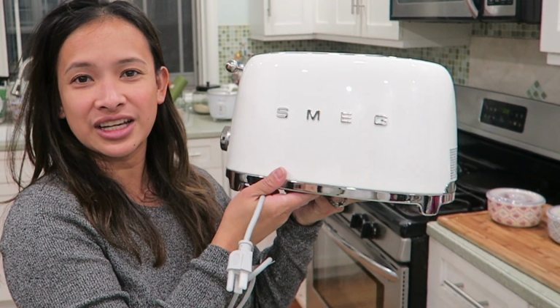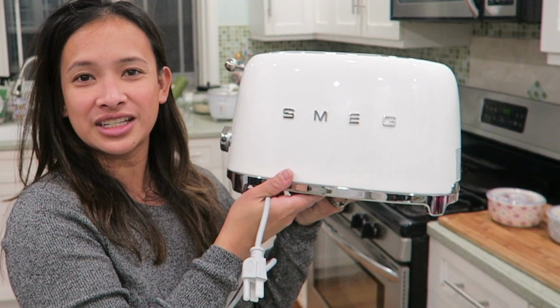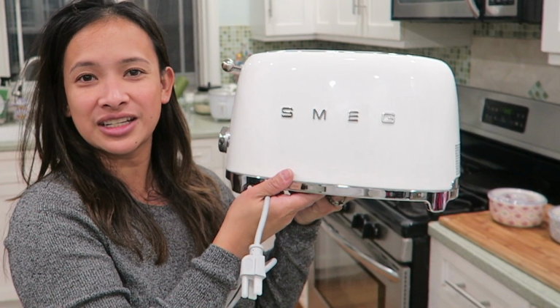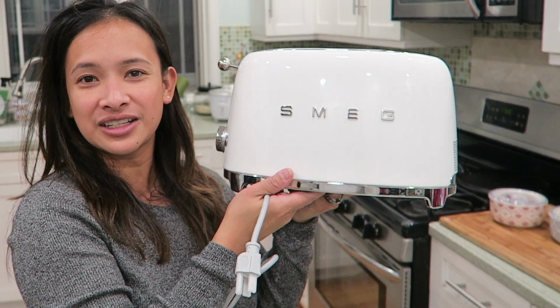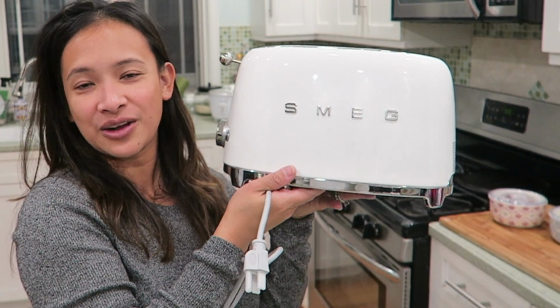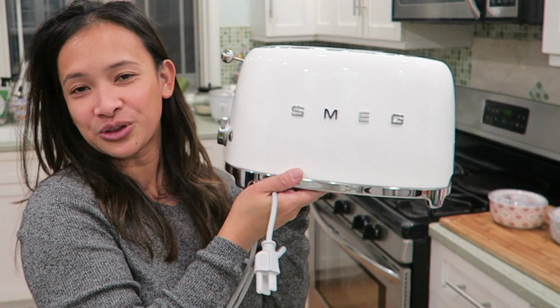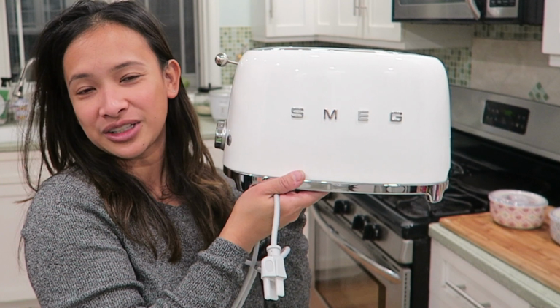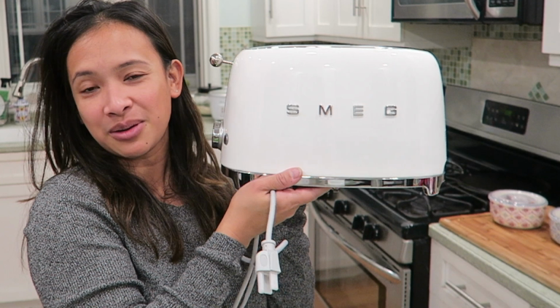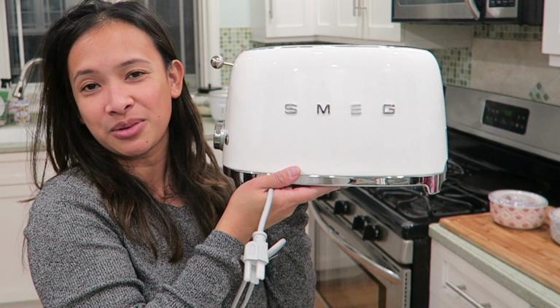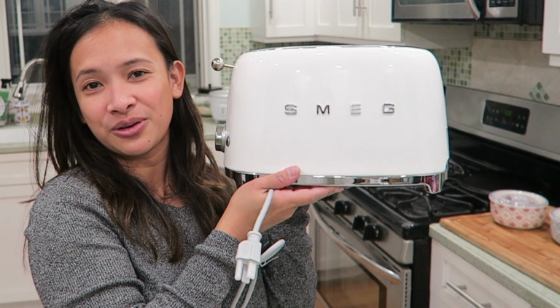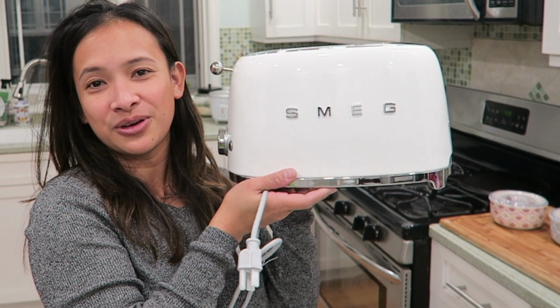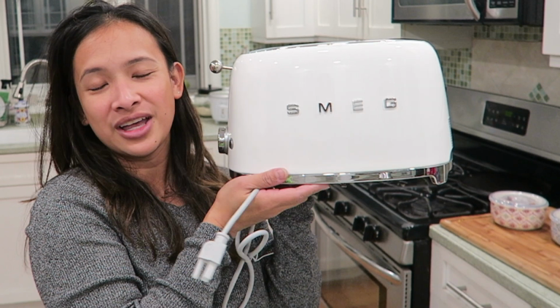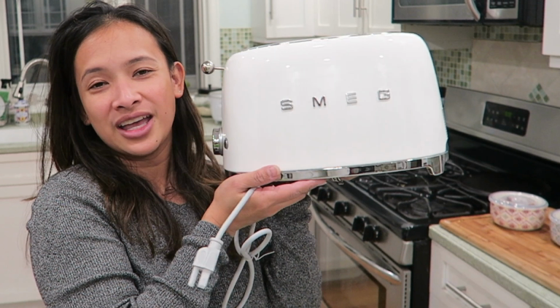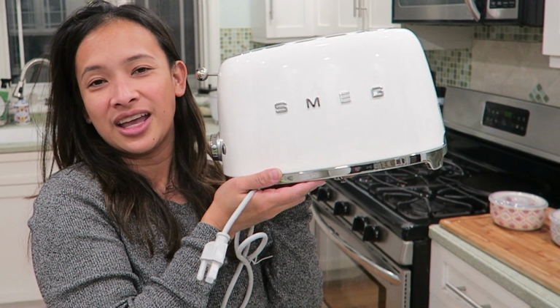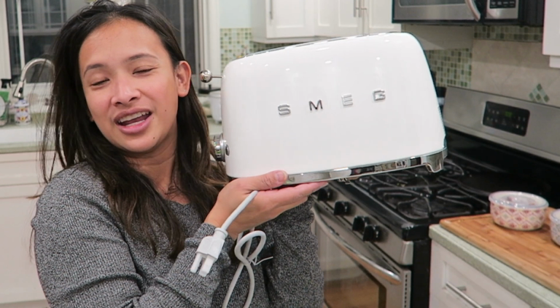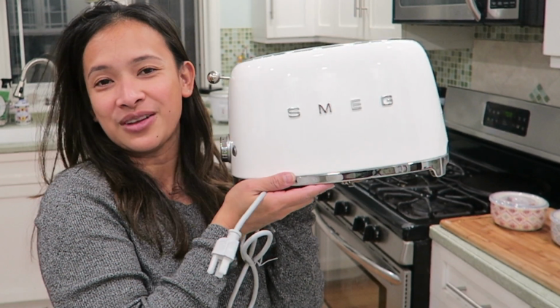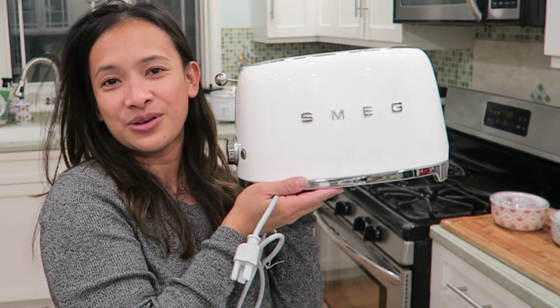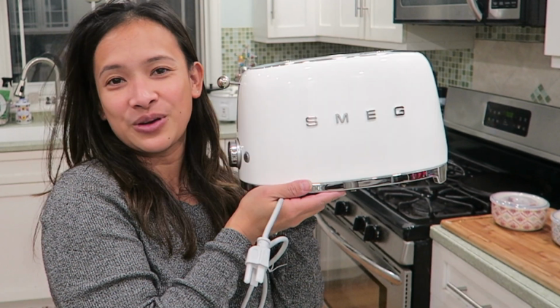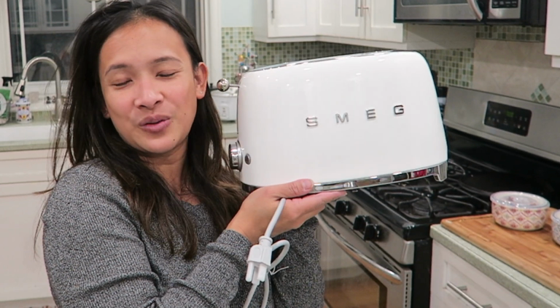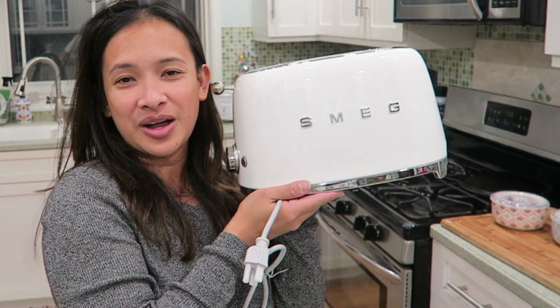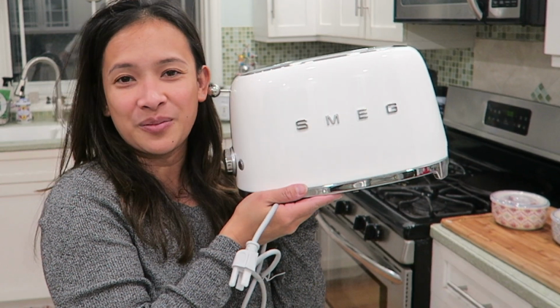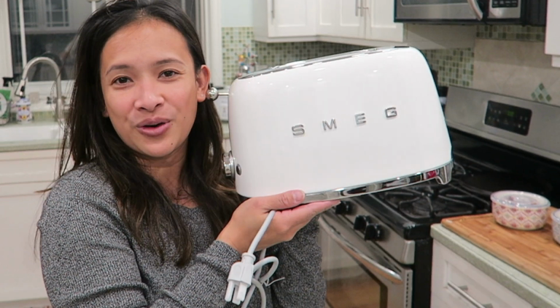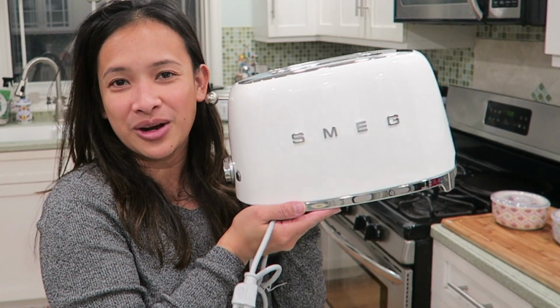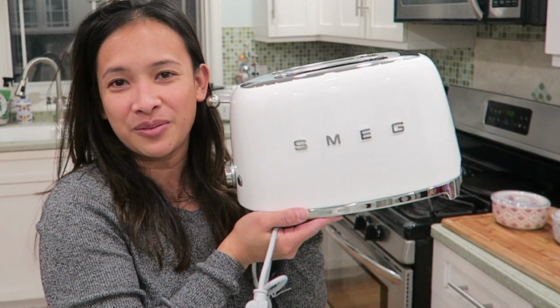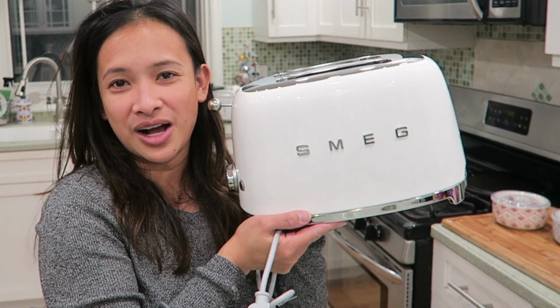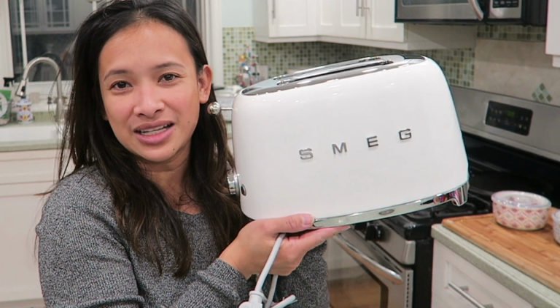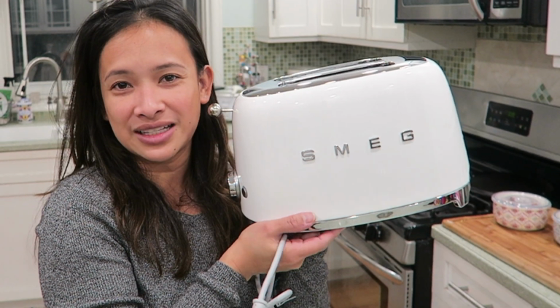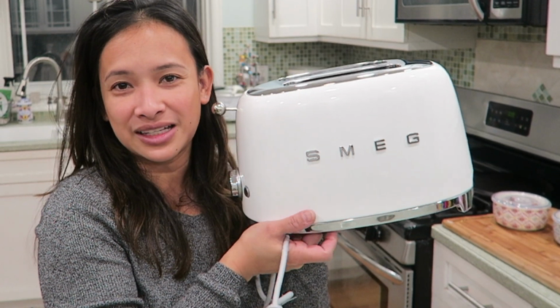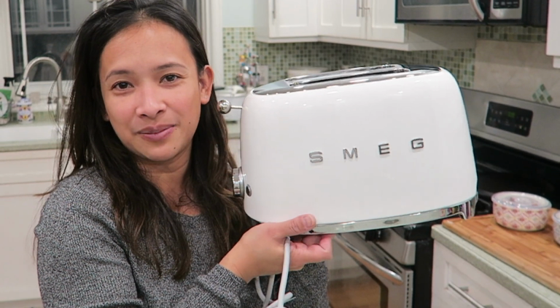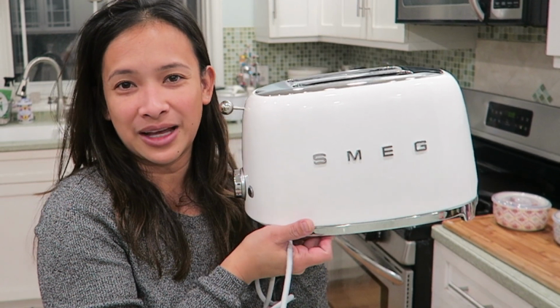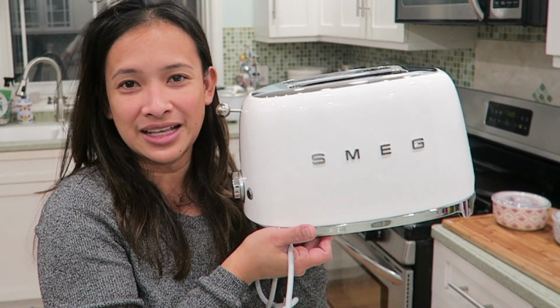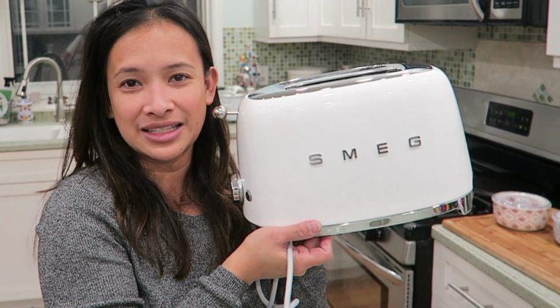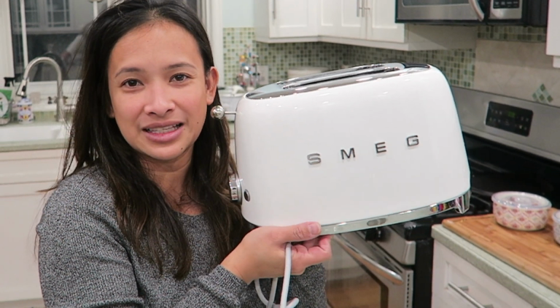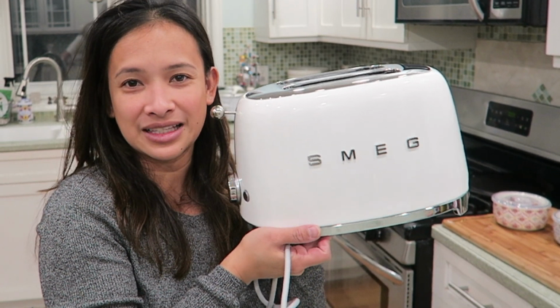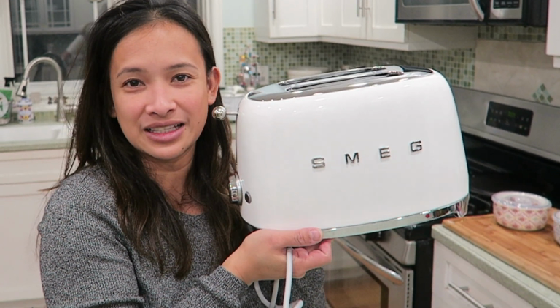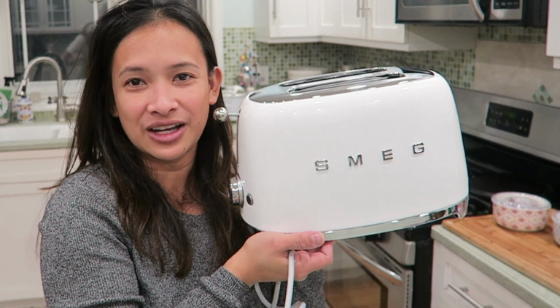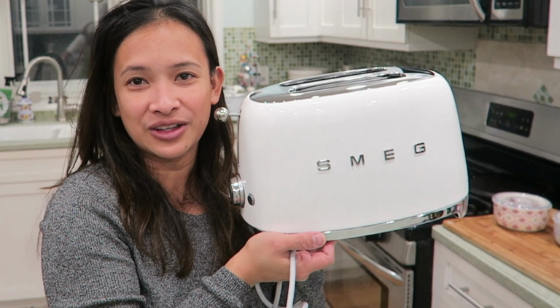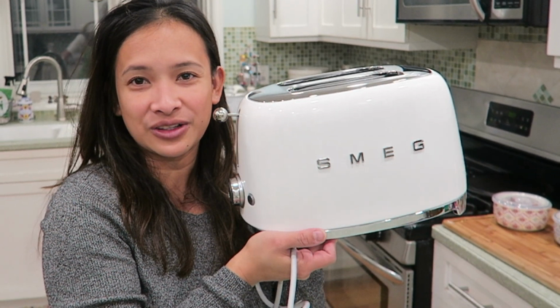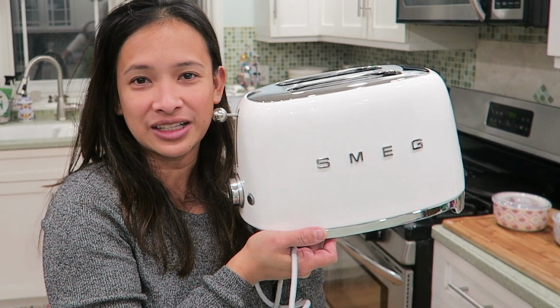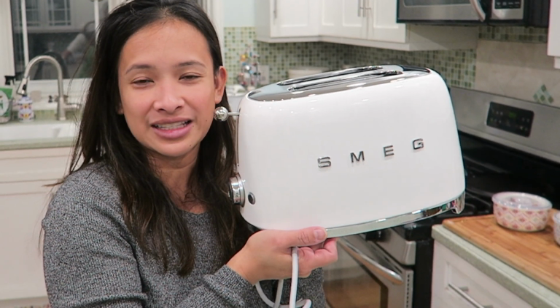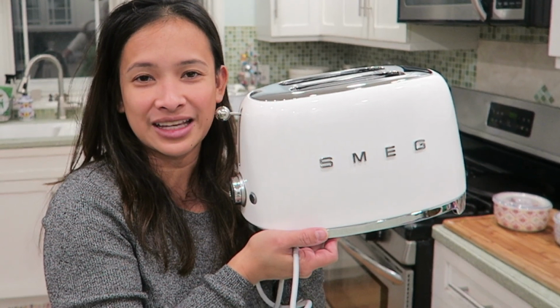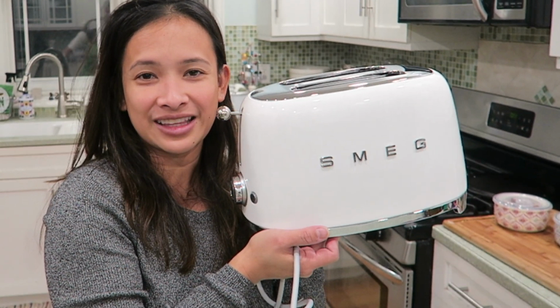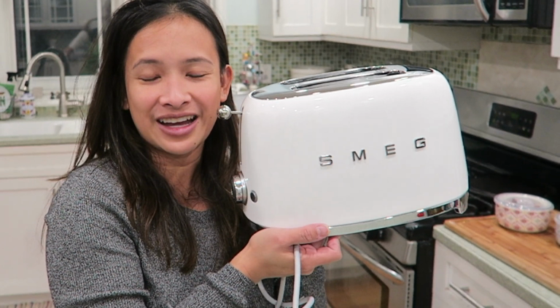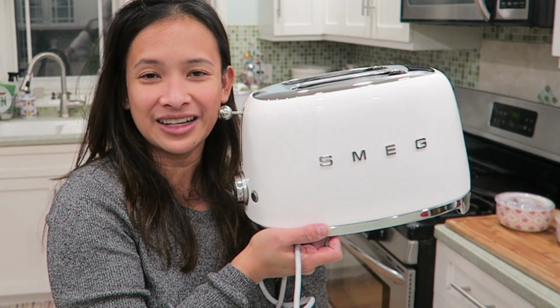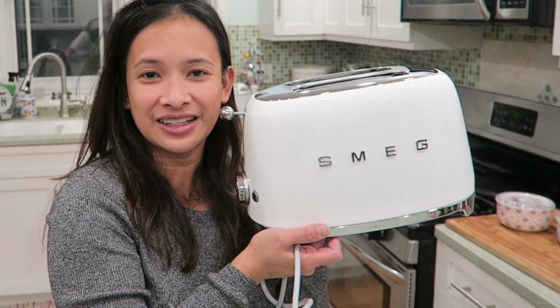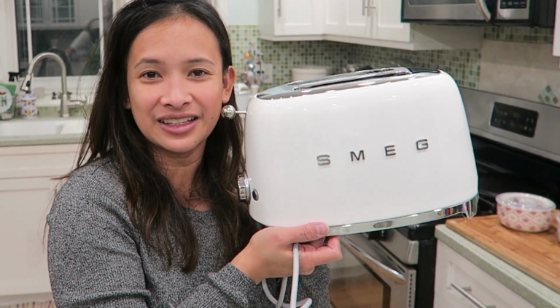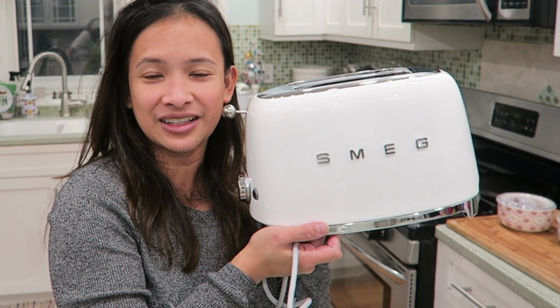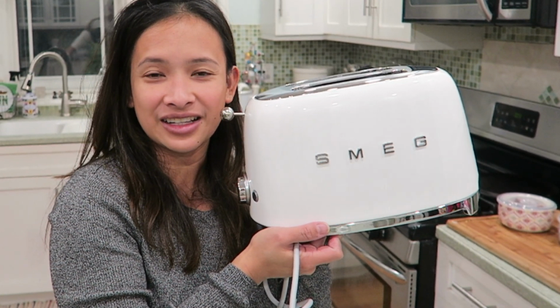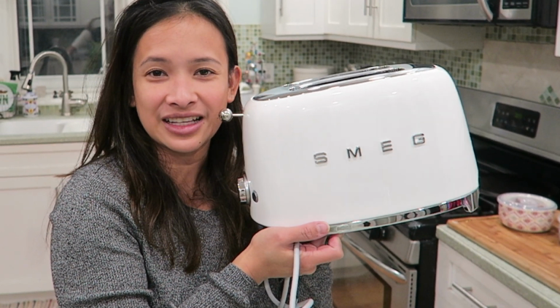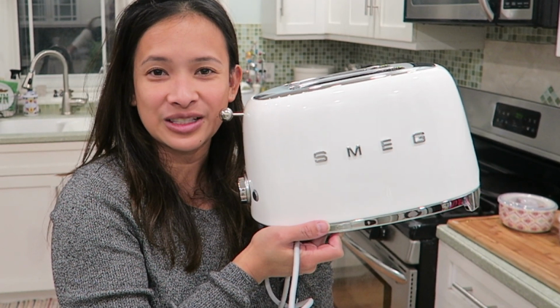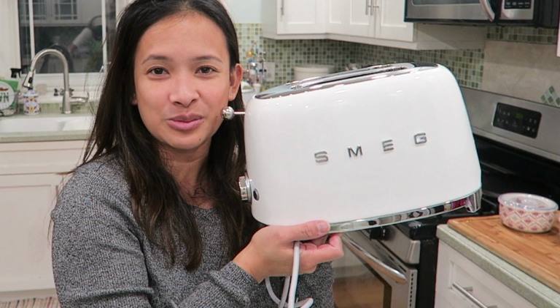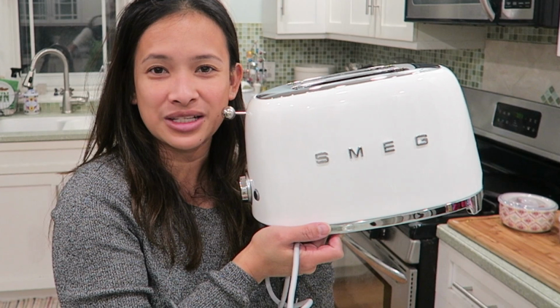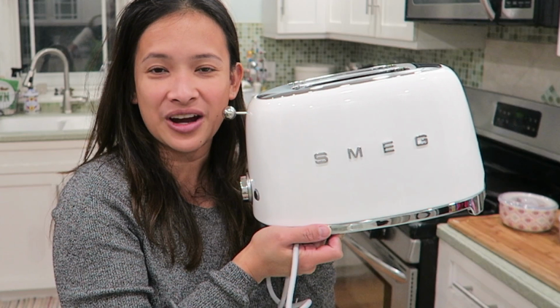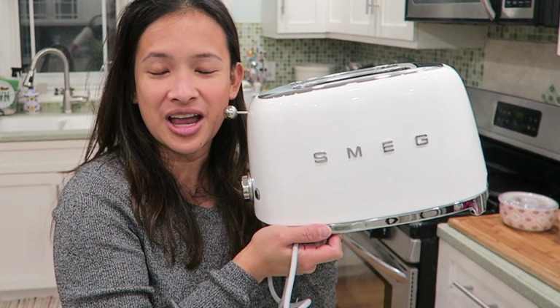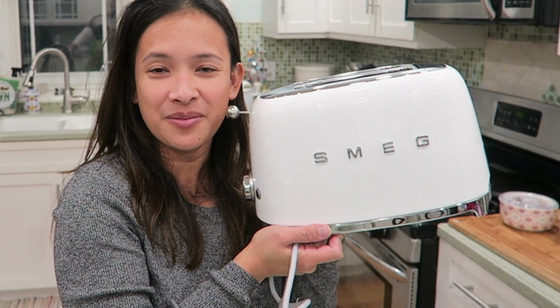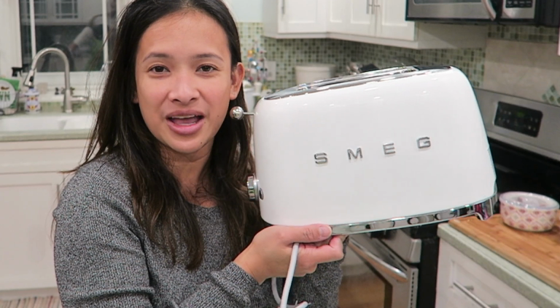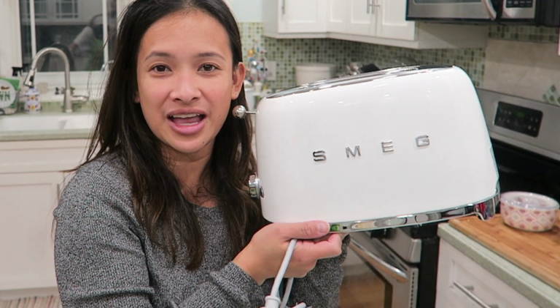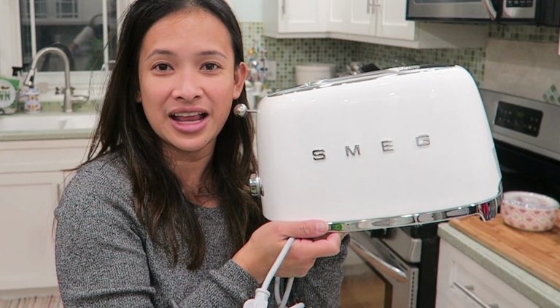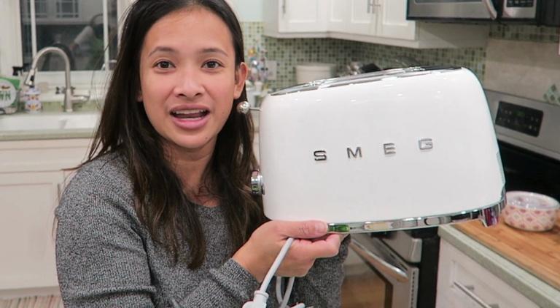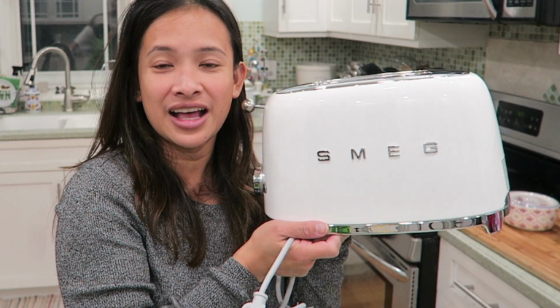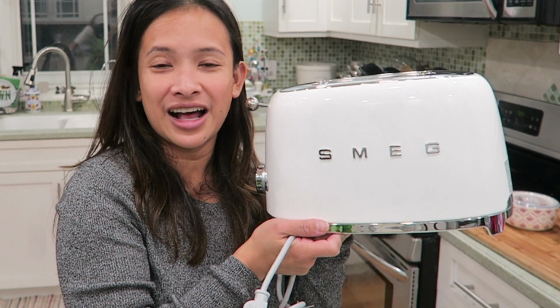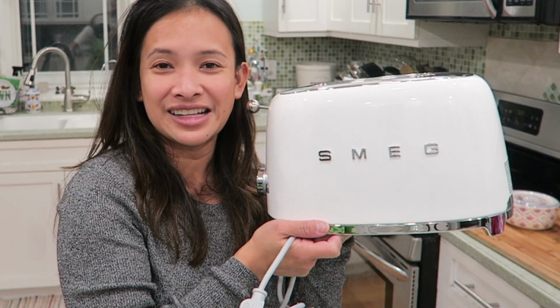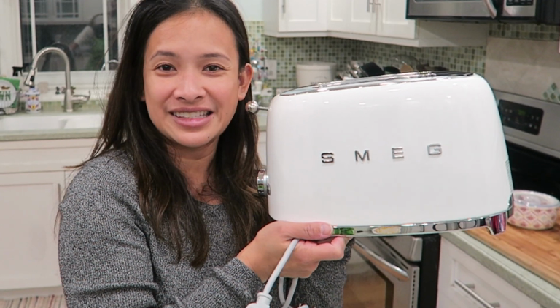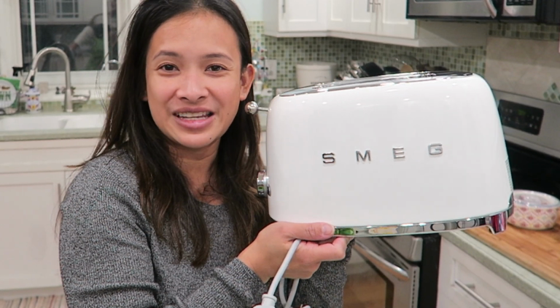If you want more unboxing videos of appliances and other things like that, click subscribe and I'll see you guys in my next video. Bye!